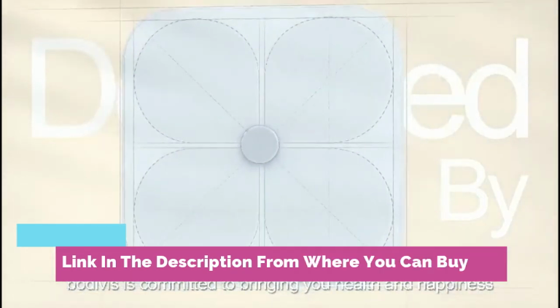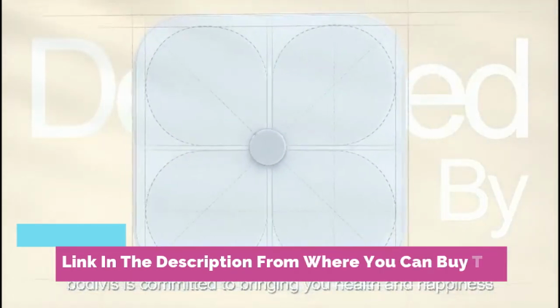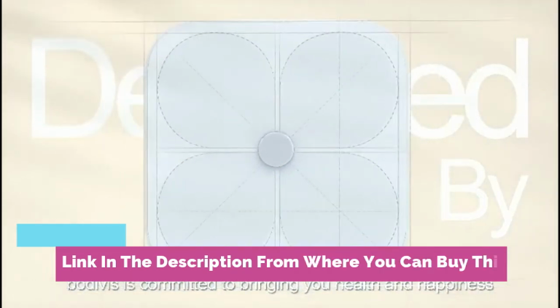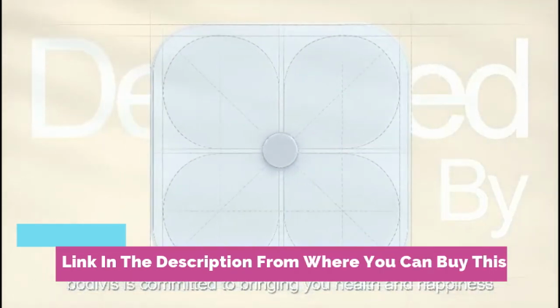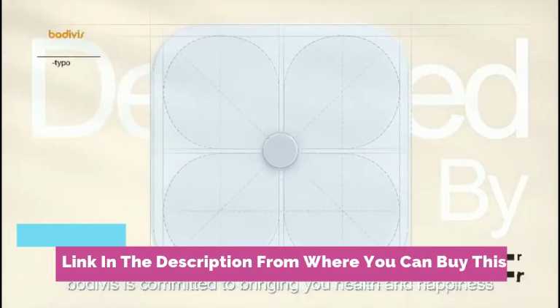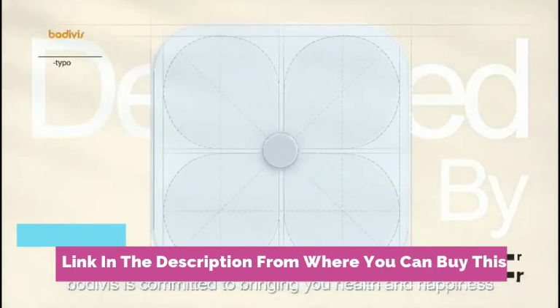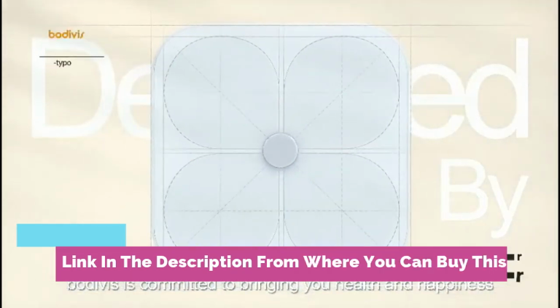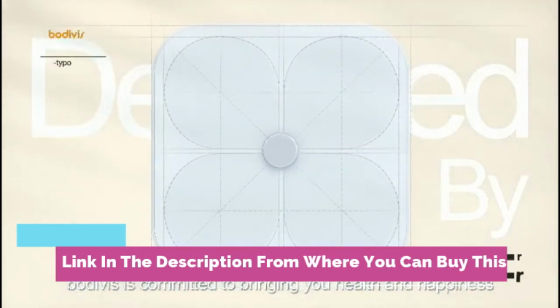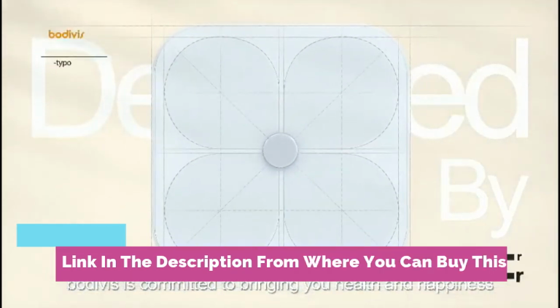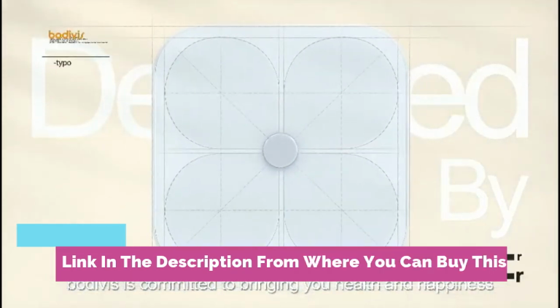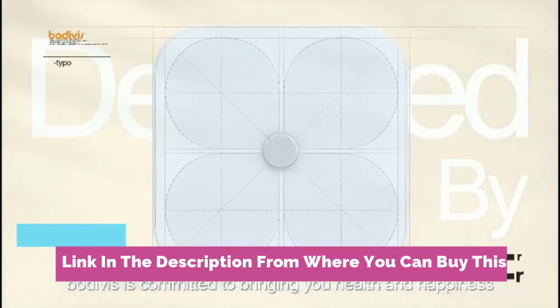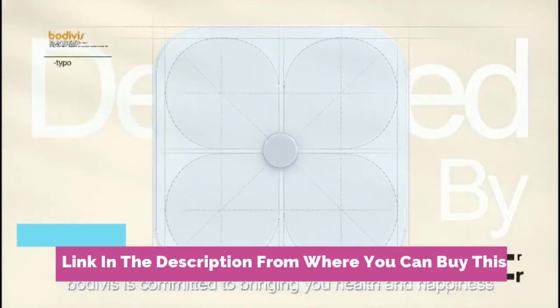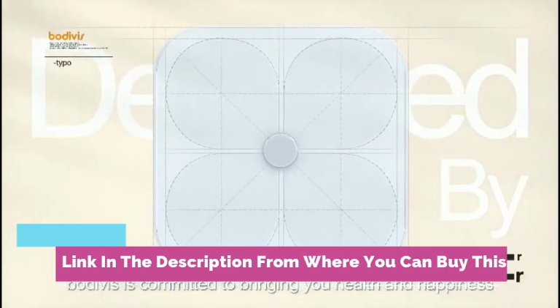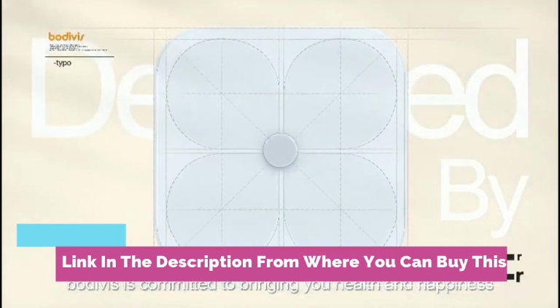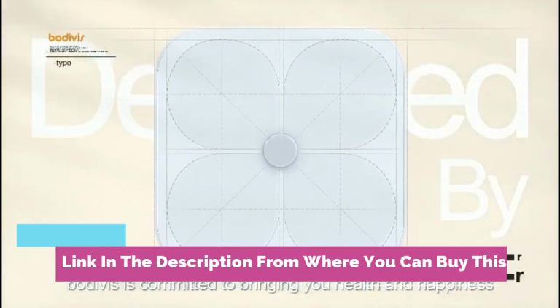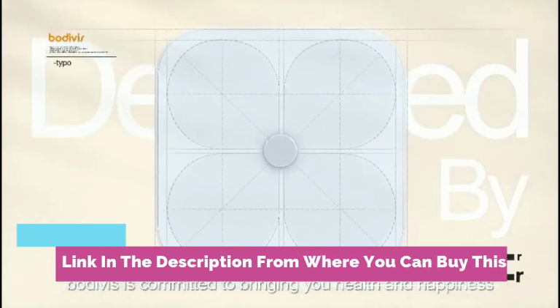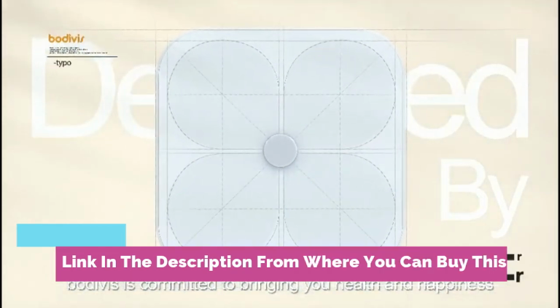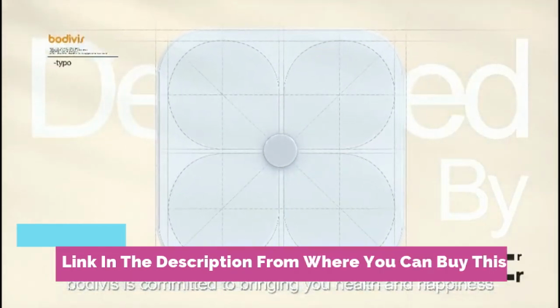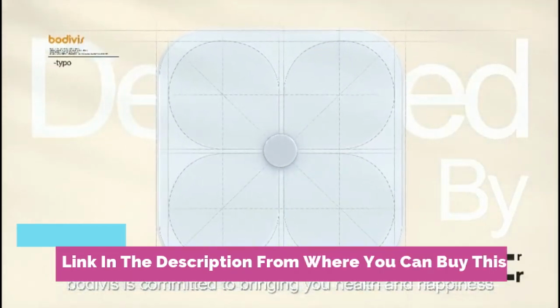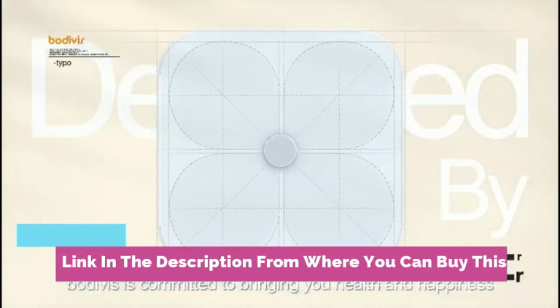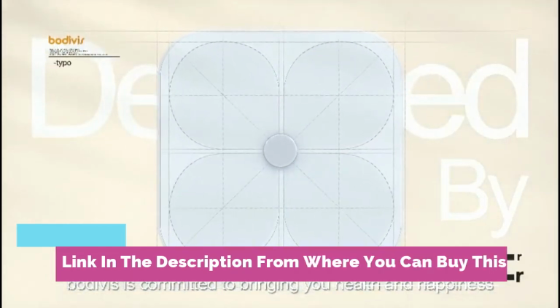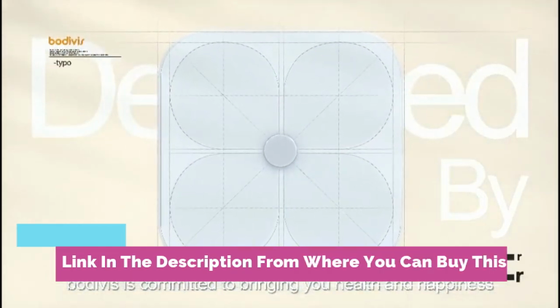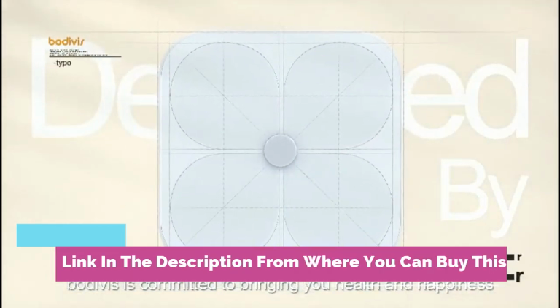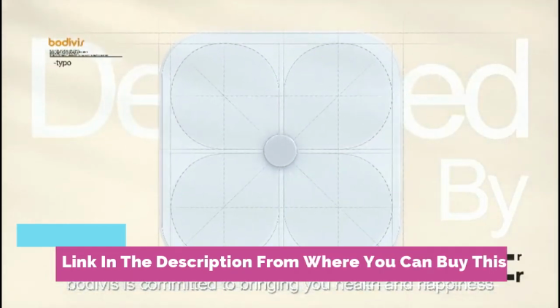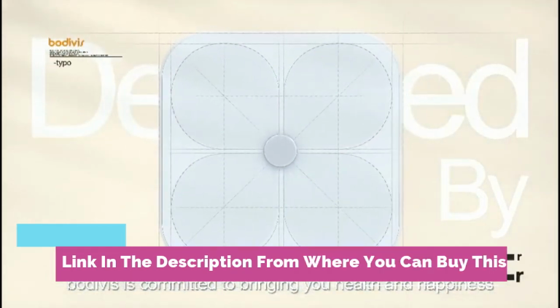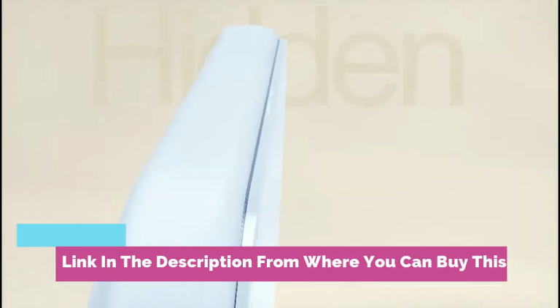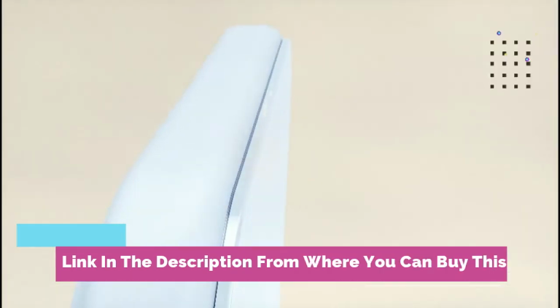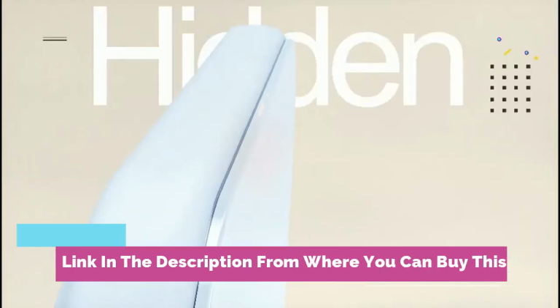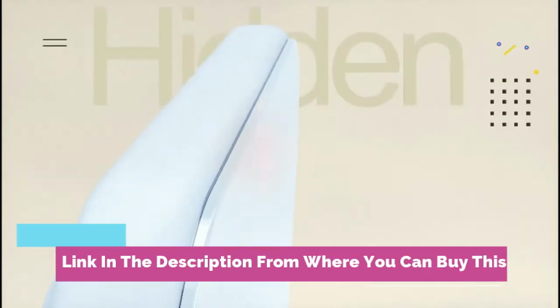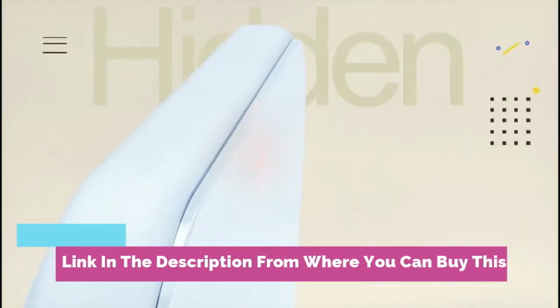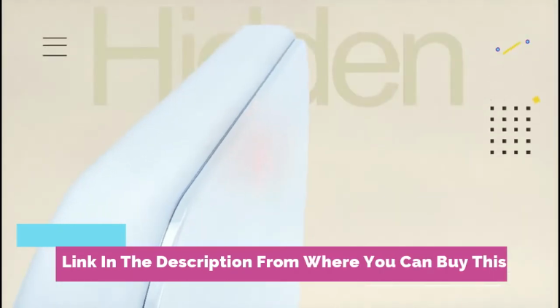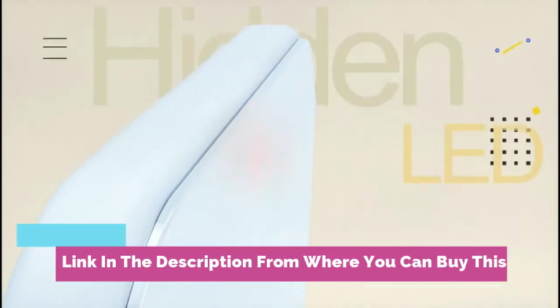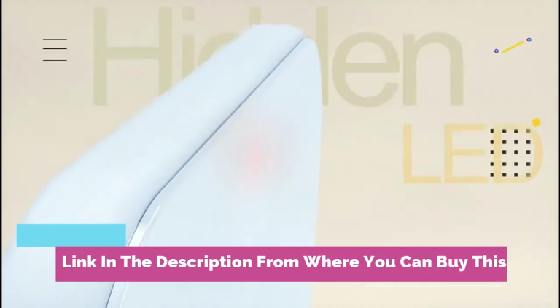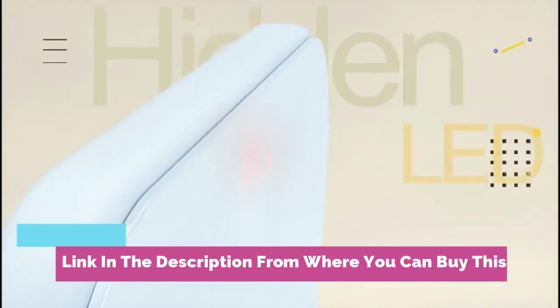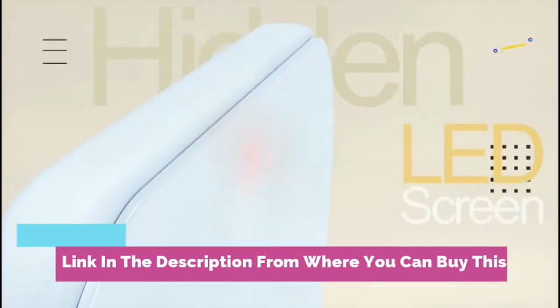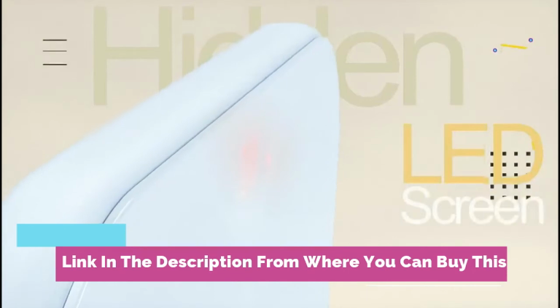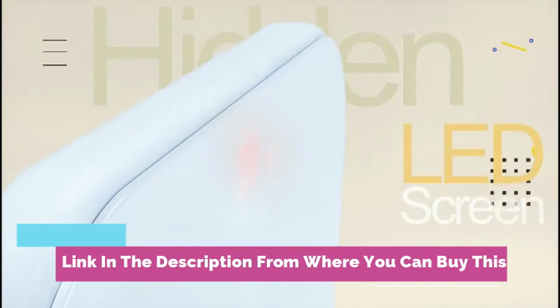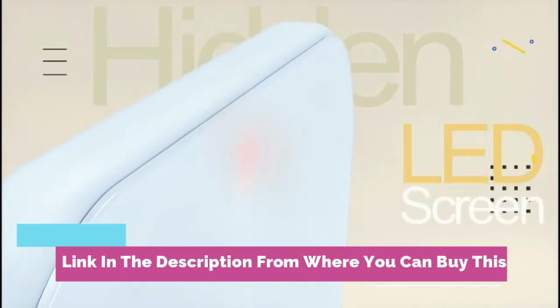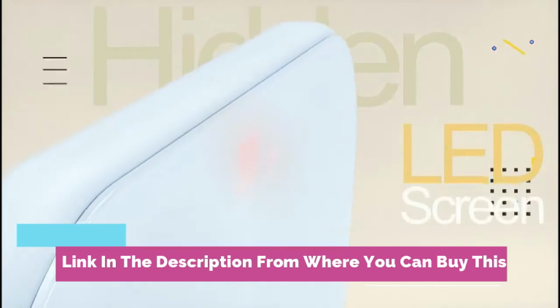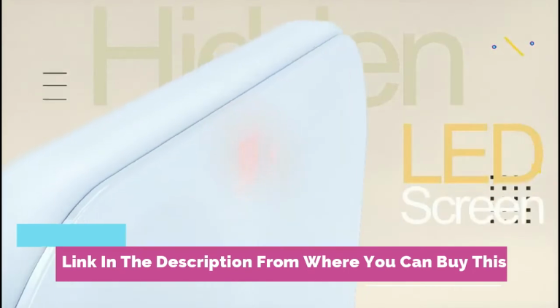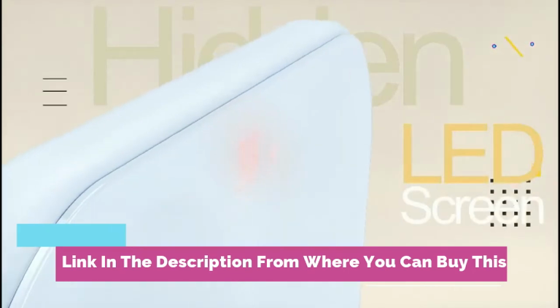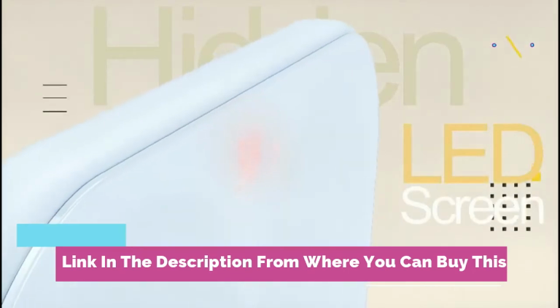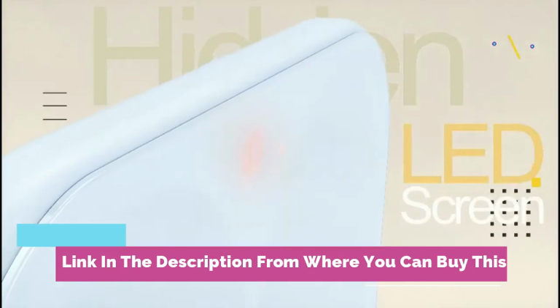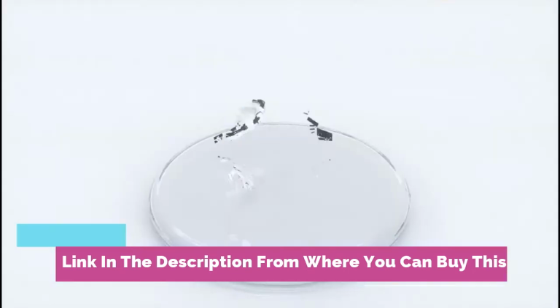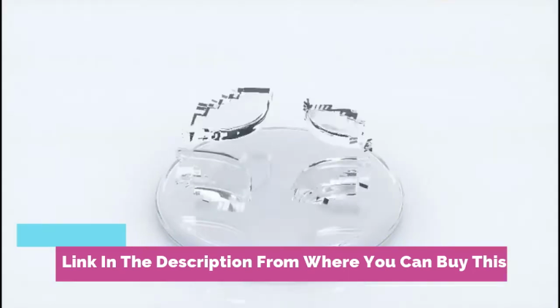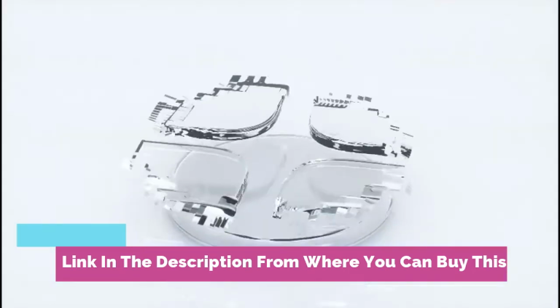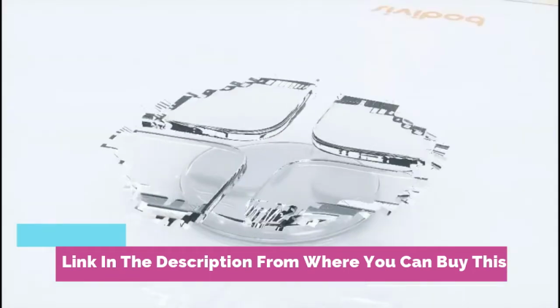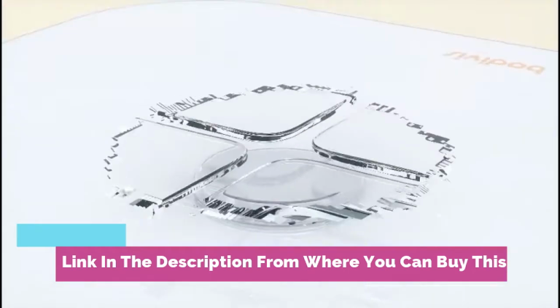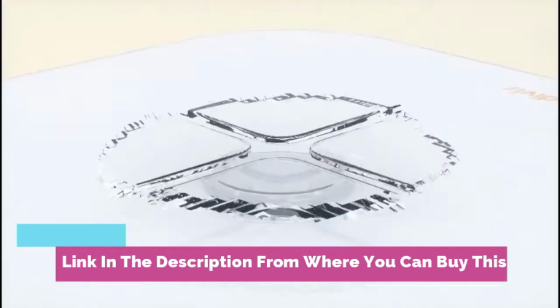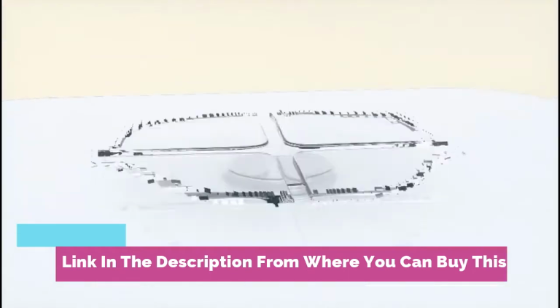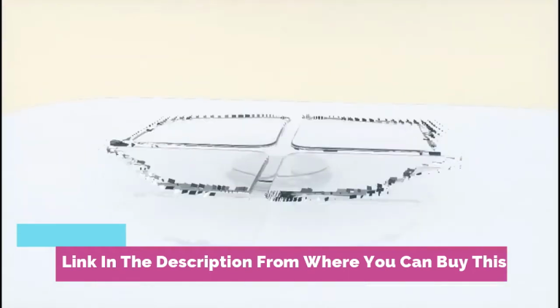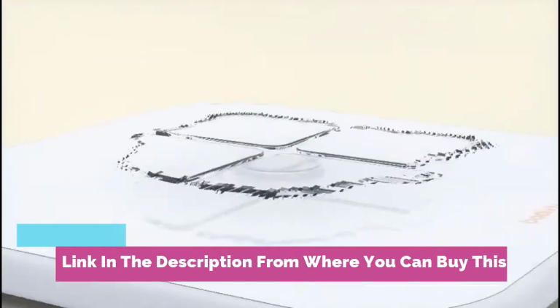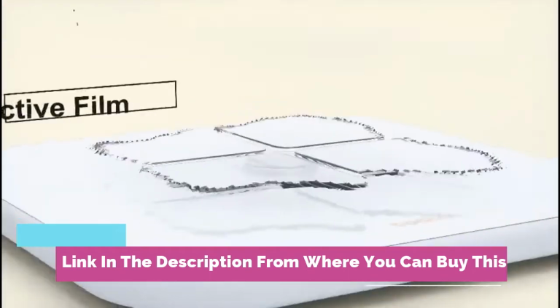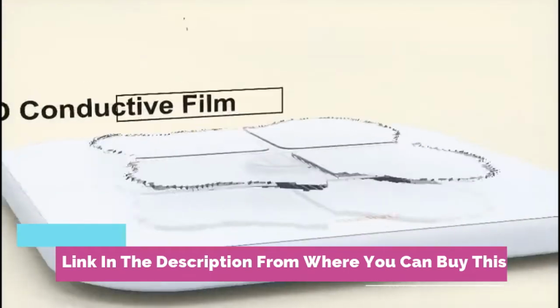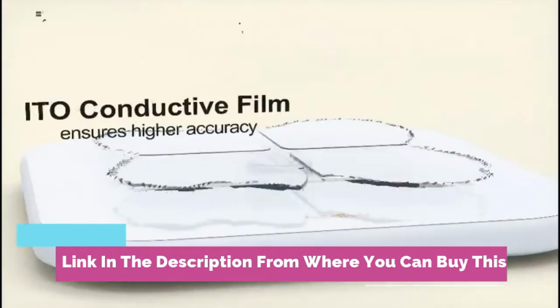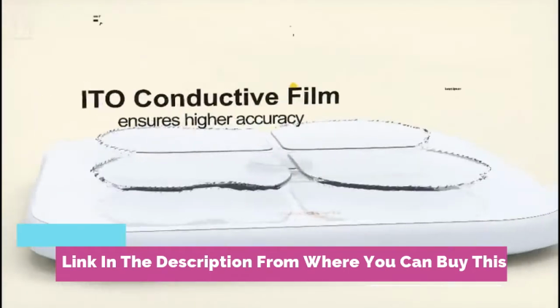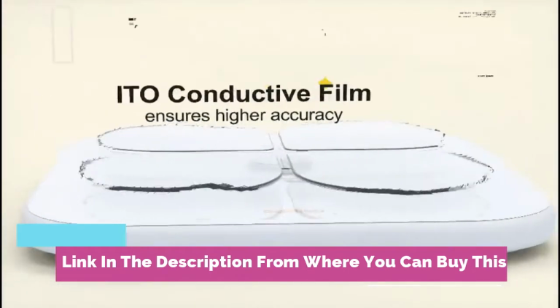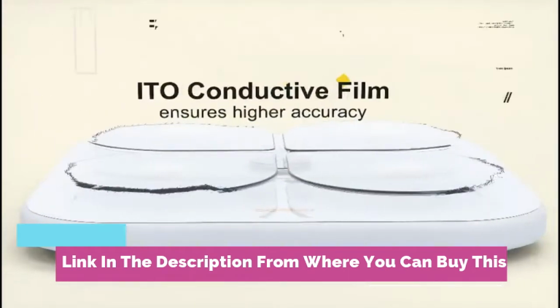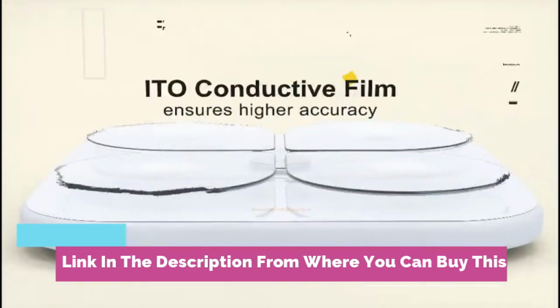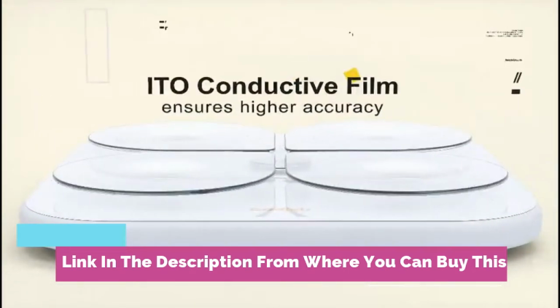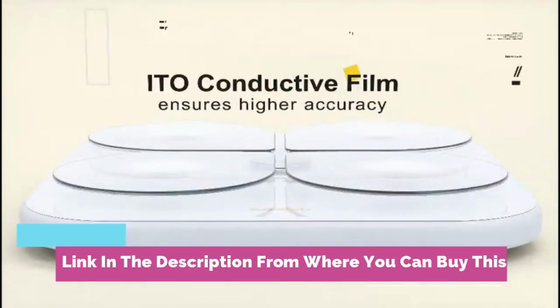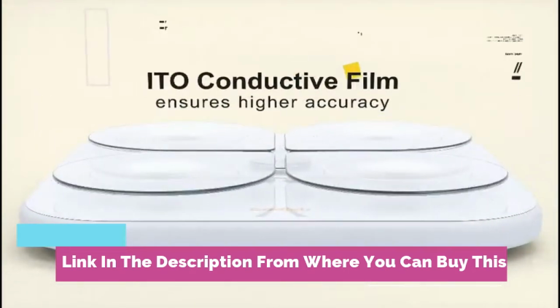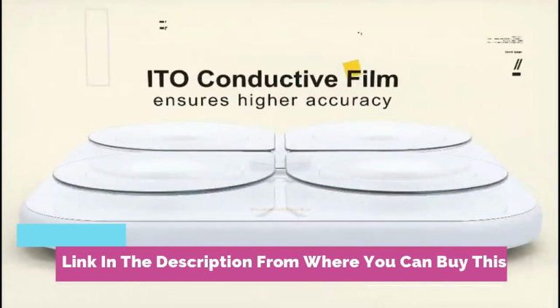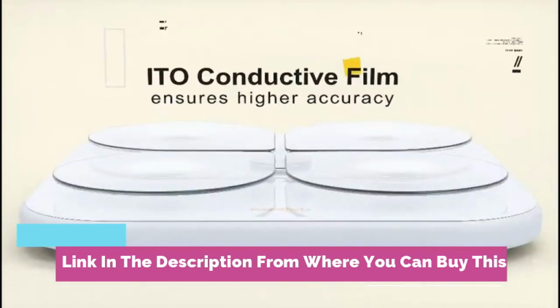Scale 21 body composition analyzer with smartphone app sync with Bluetooth, black.